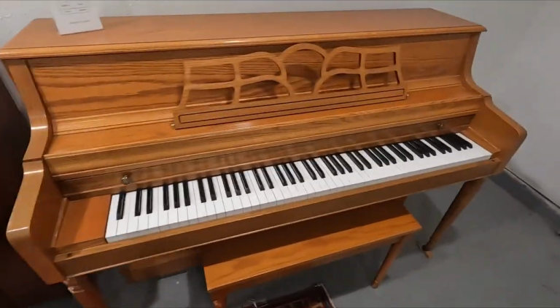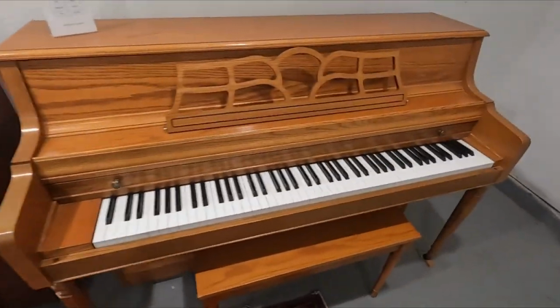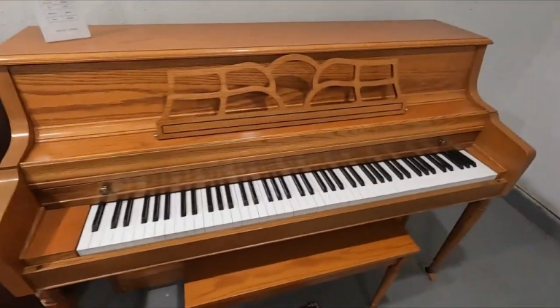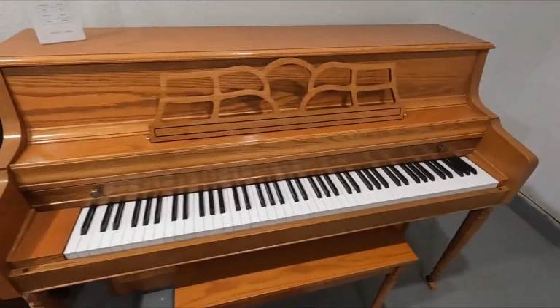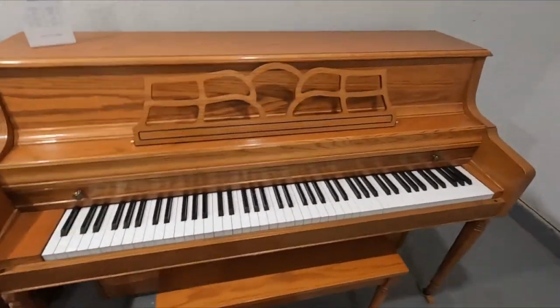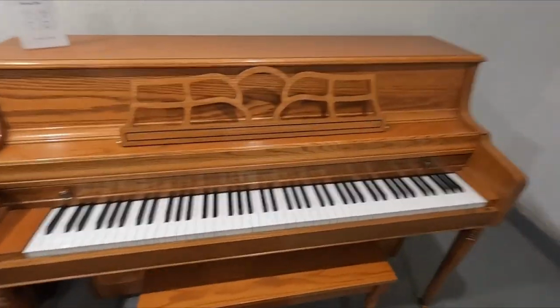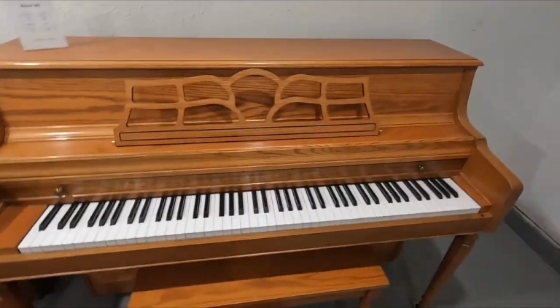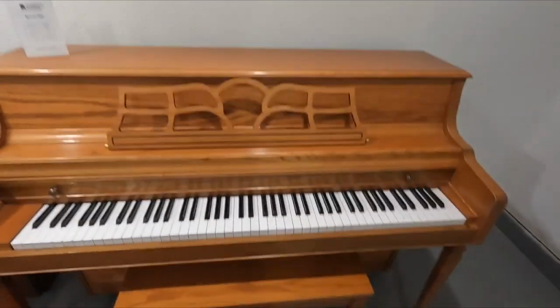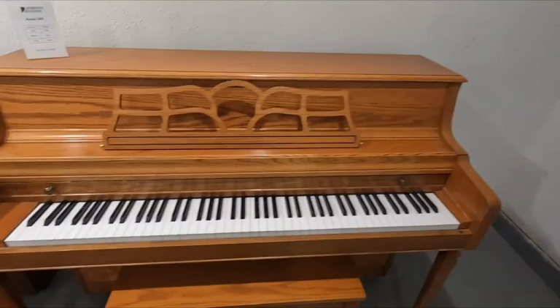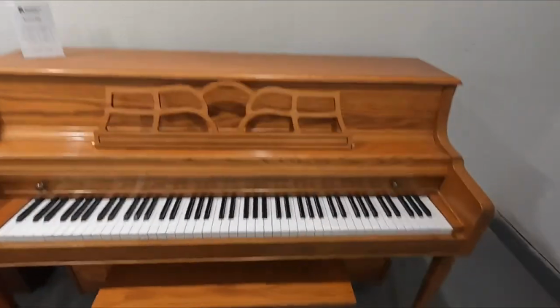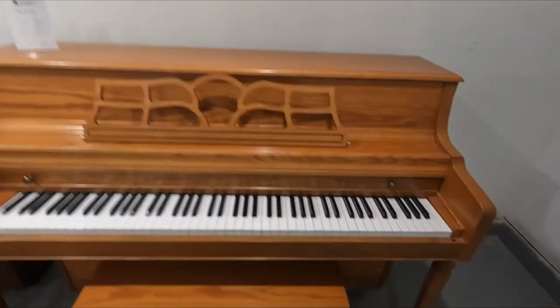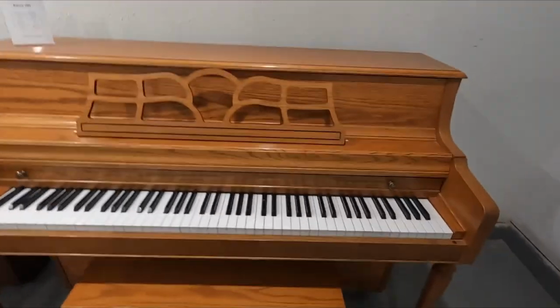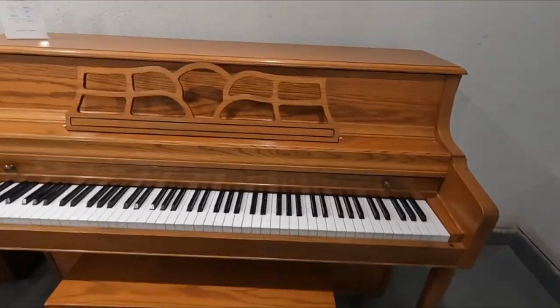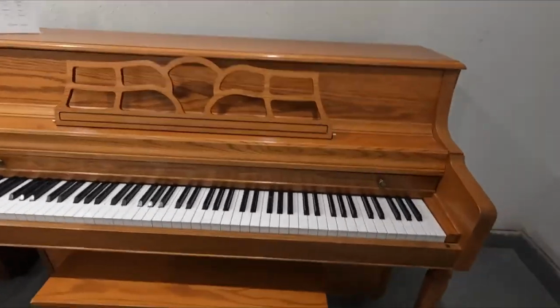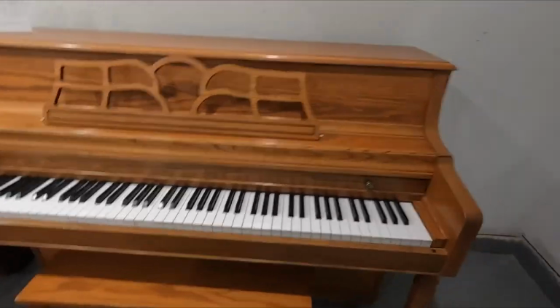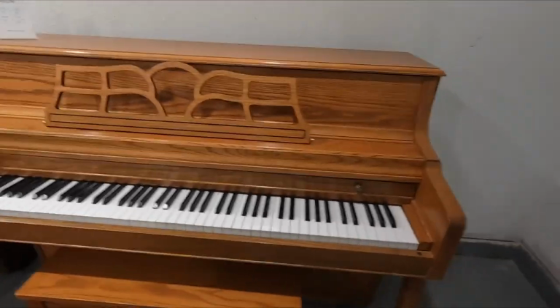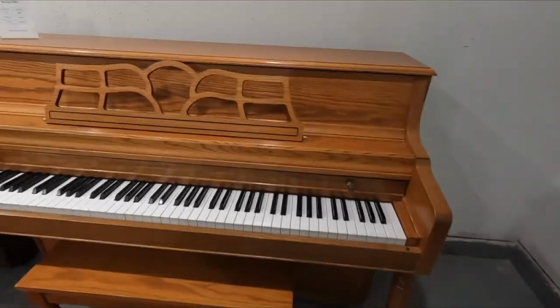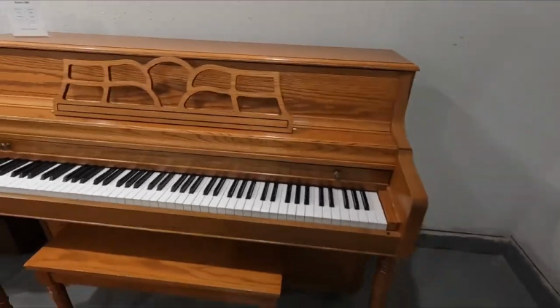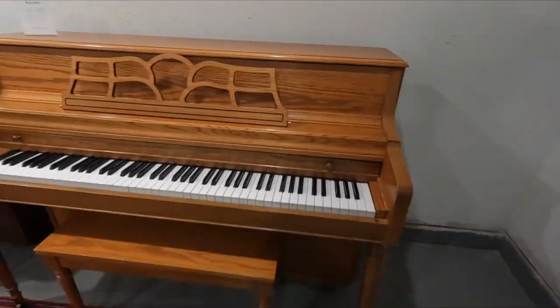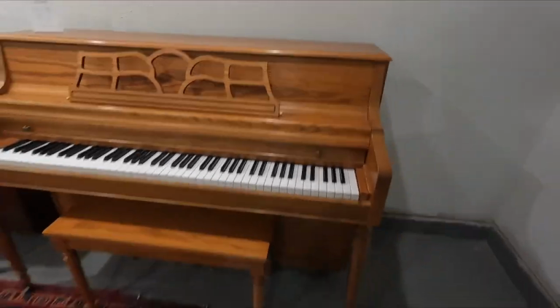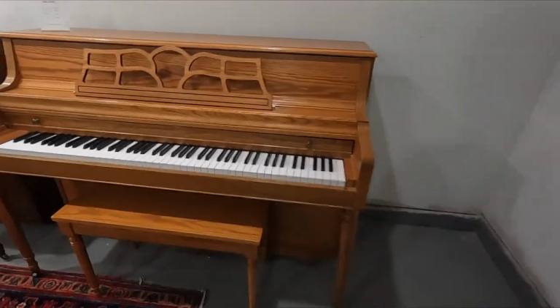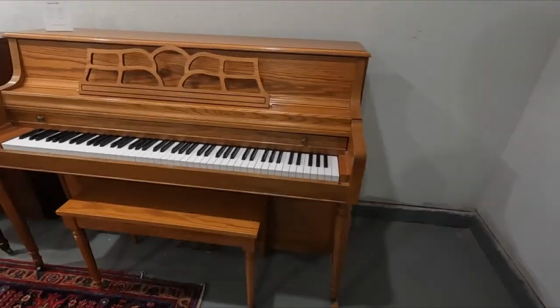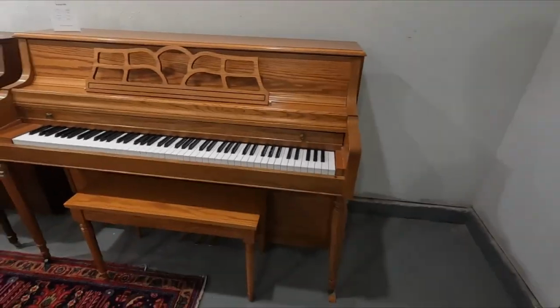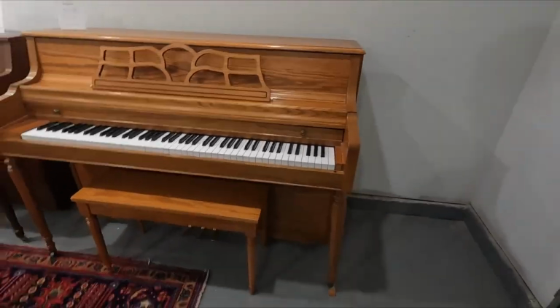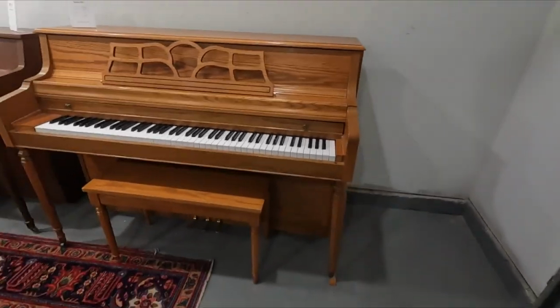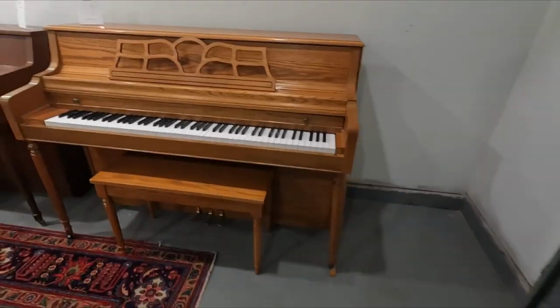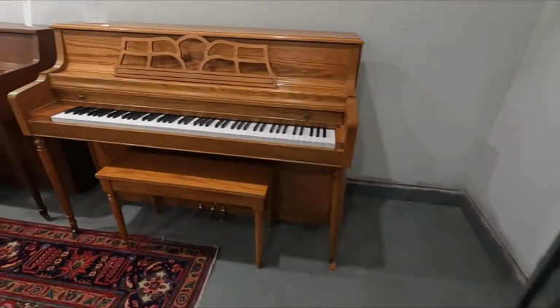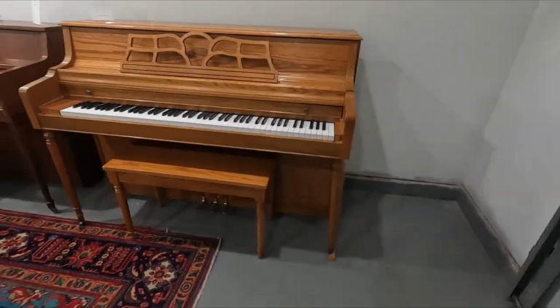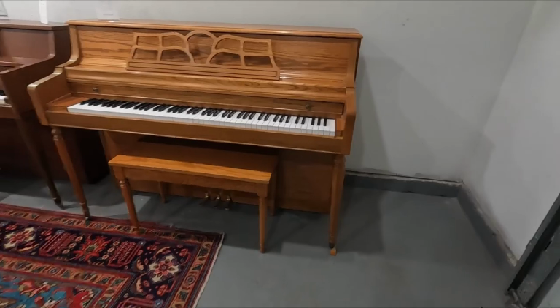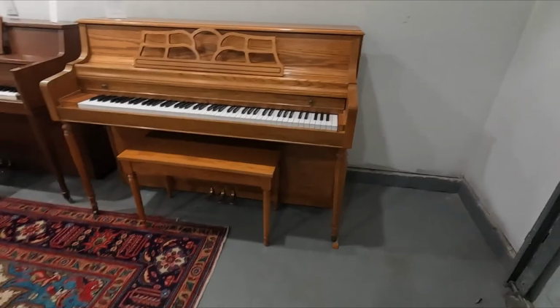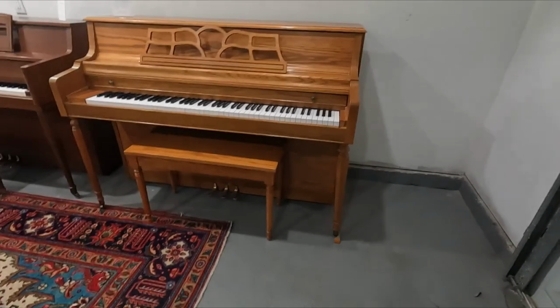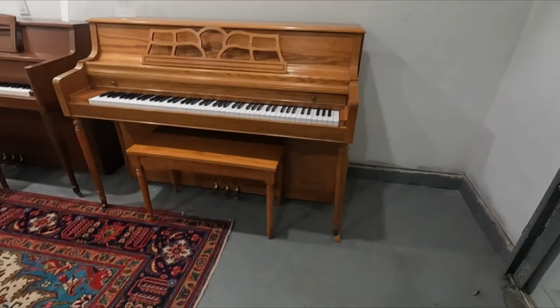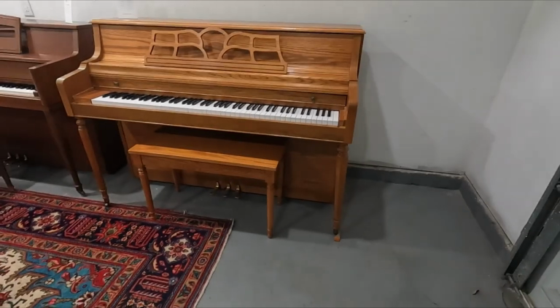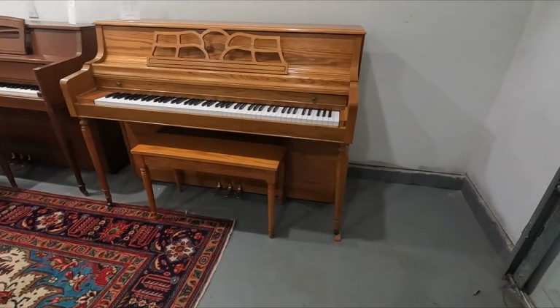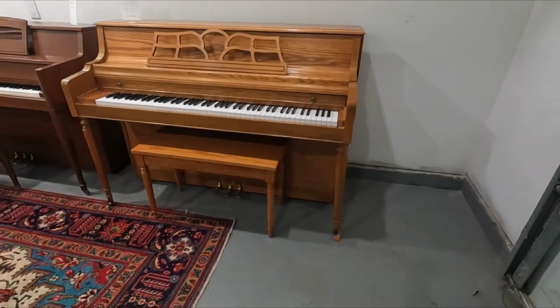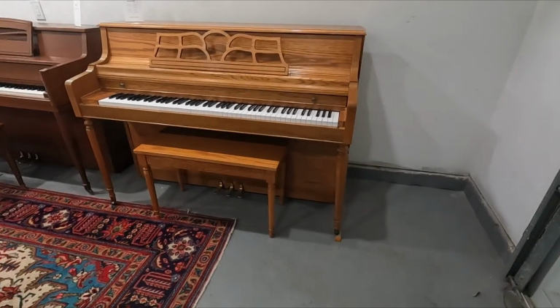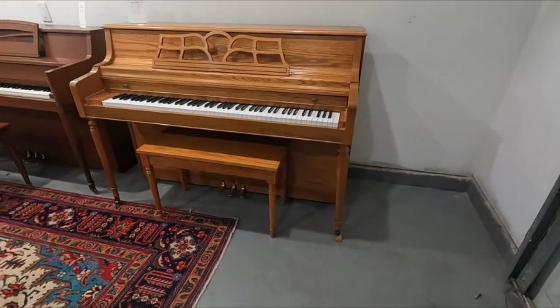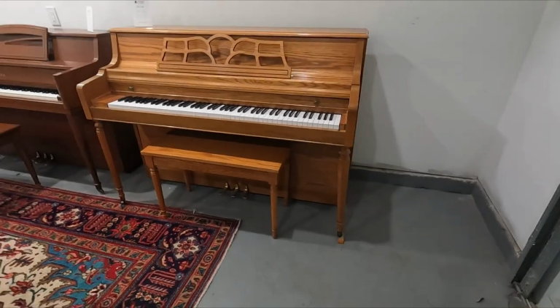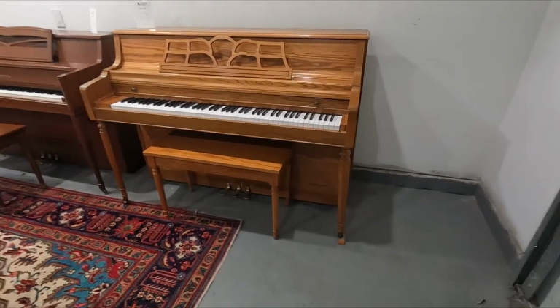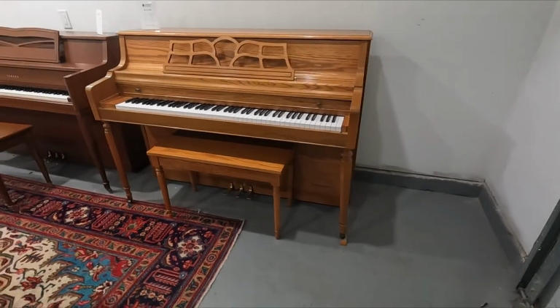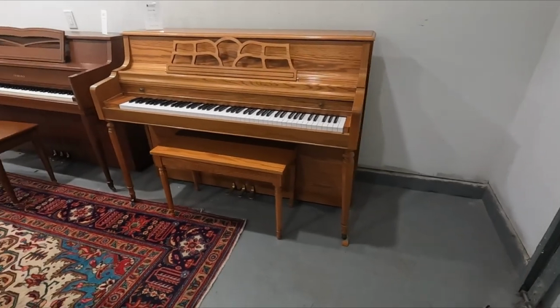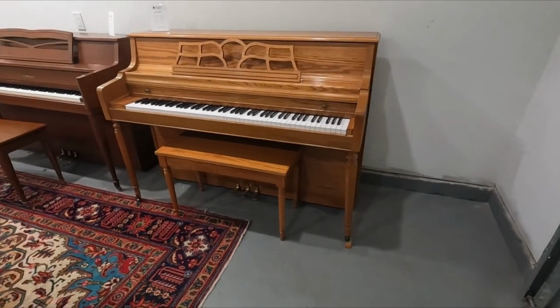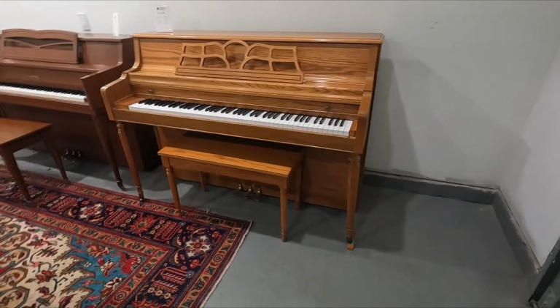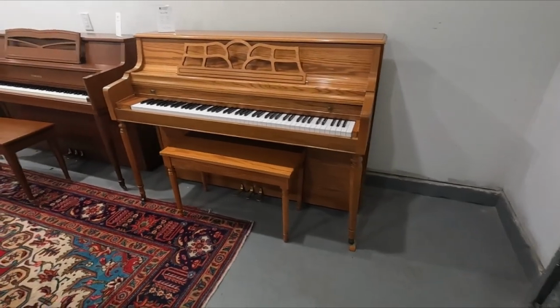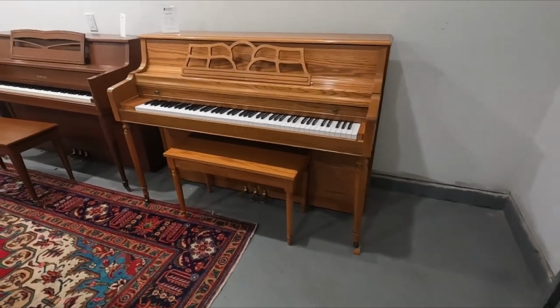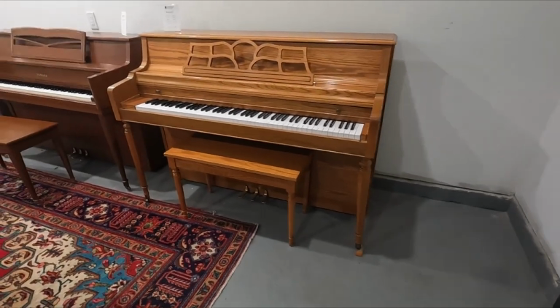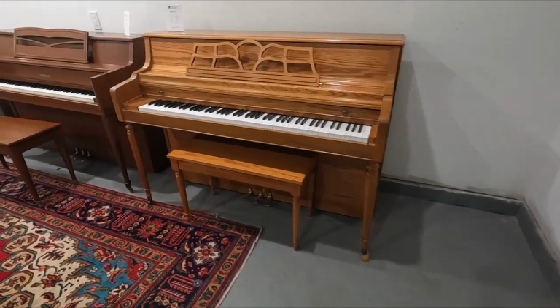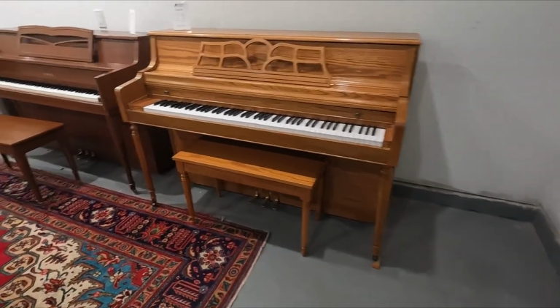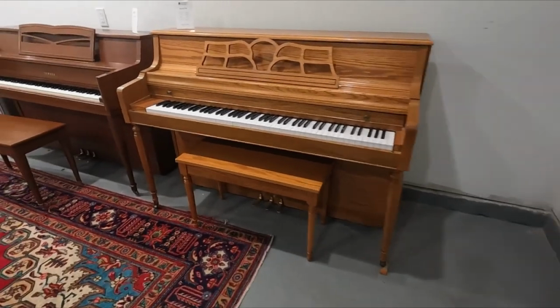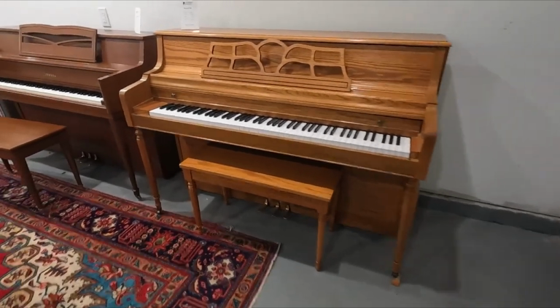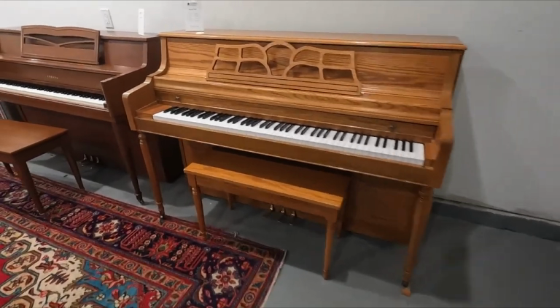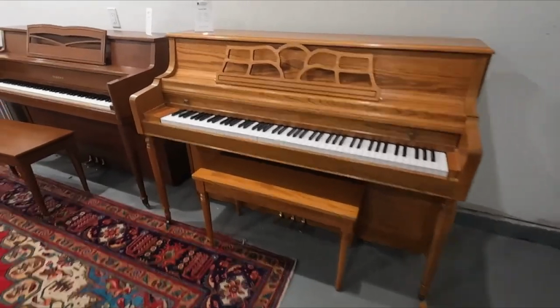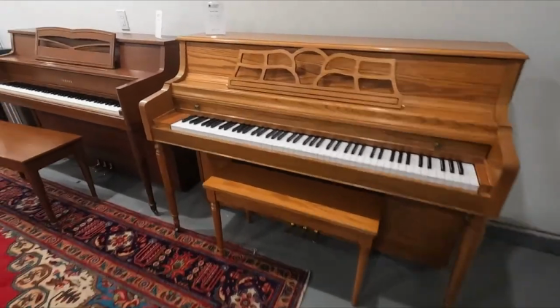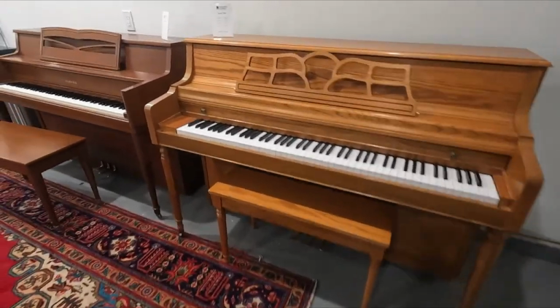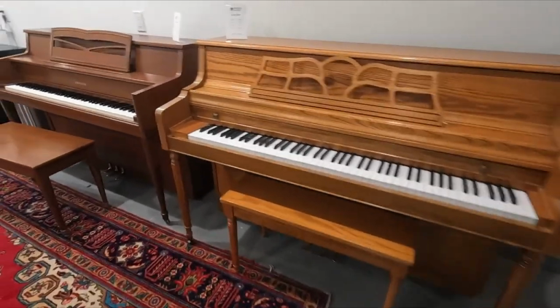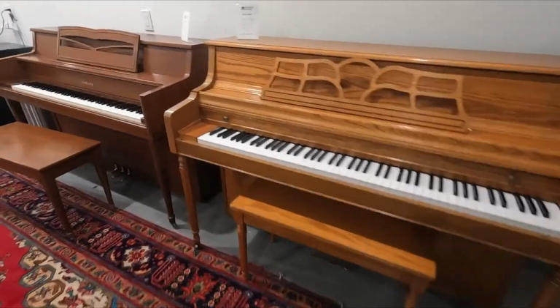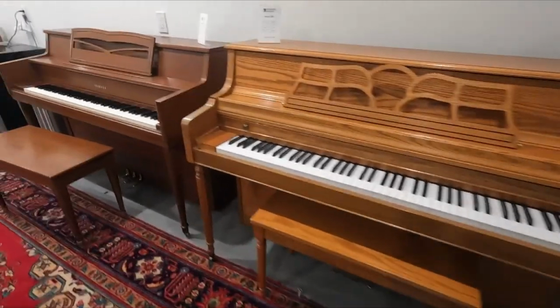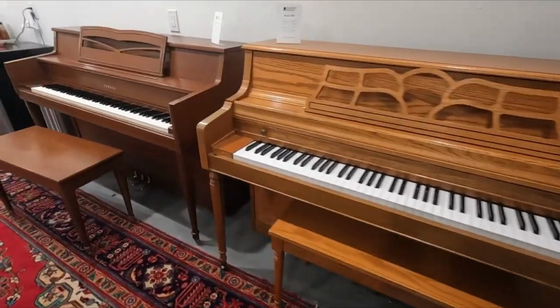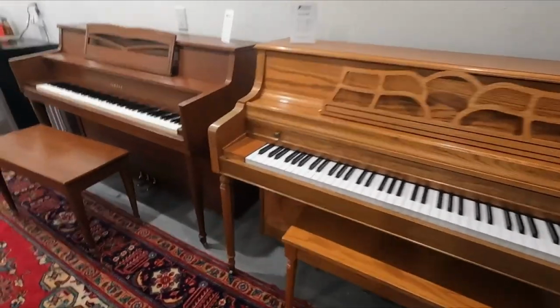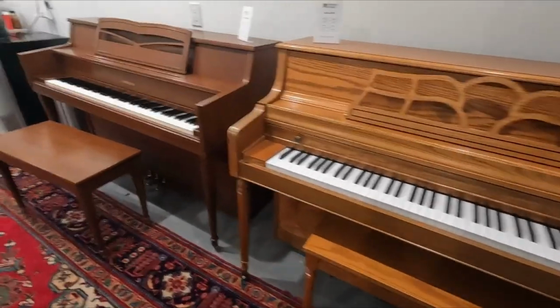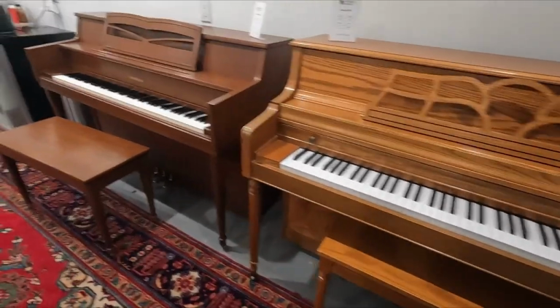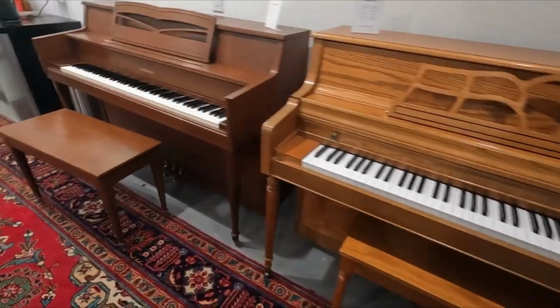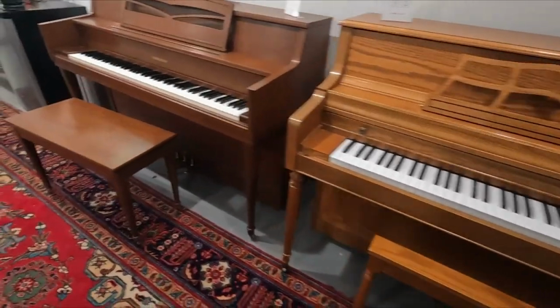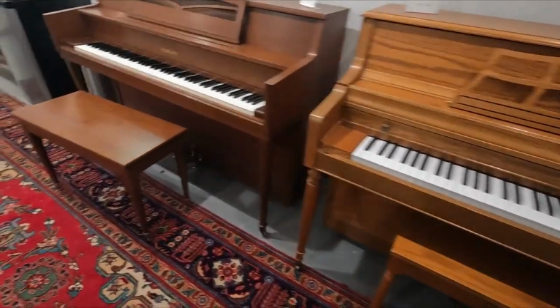So we've got three types of Kawai. There's a 505, and that's a nice Yamaha.